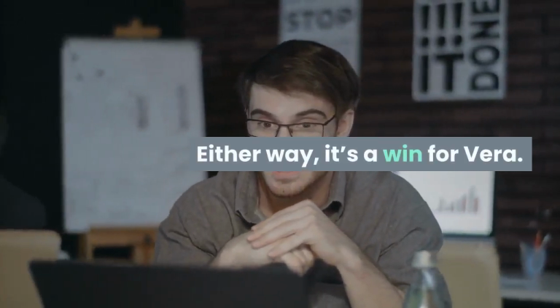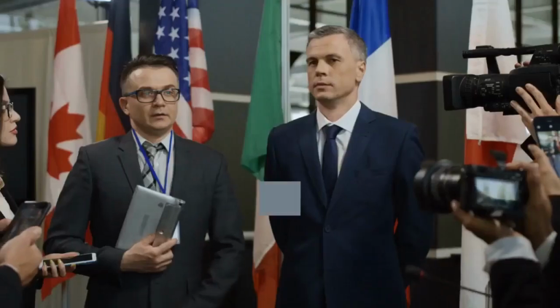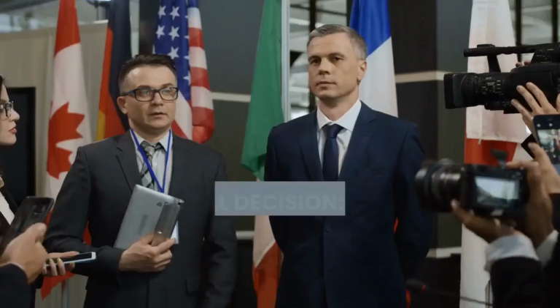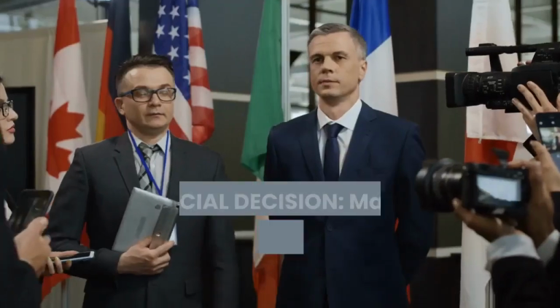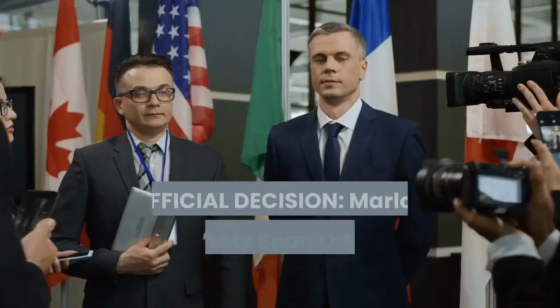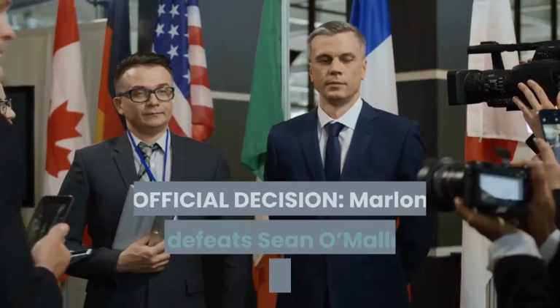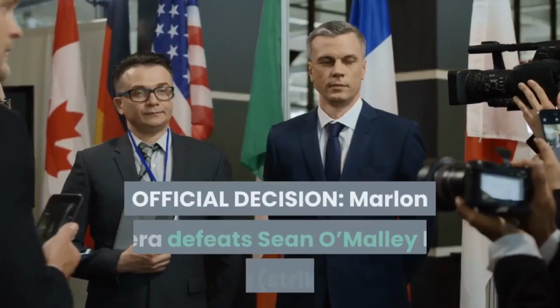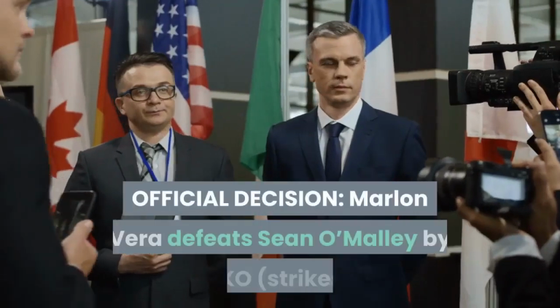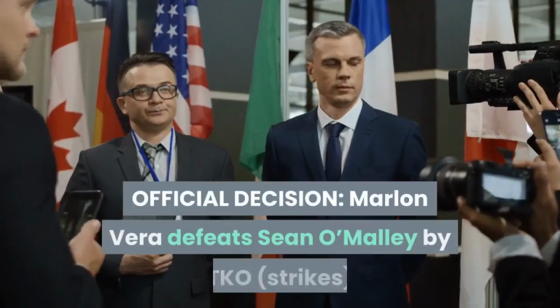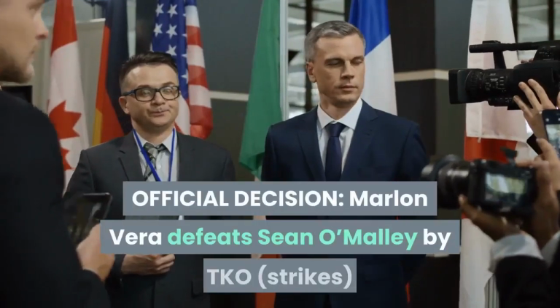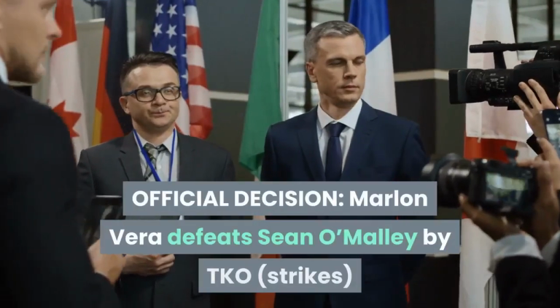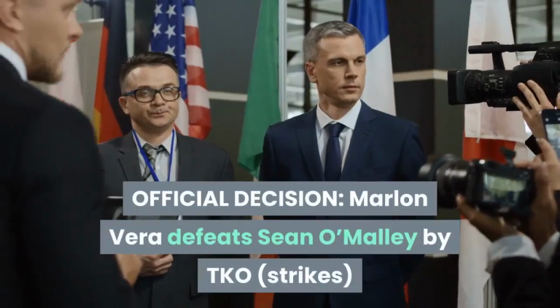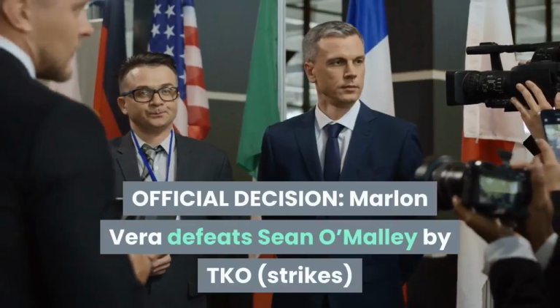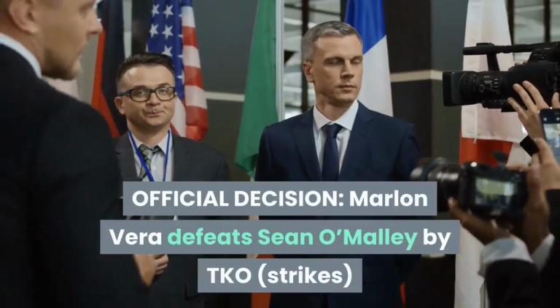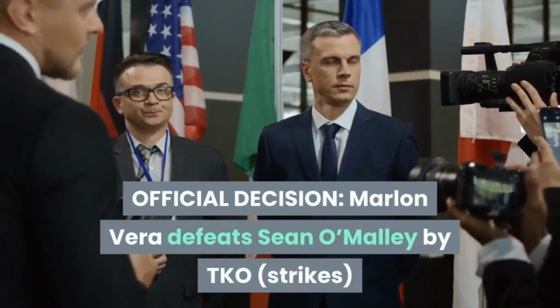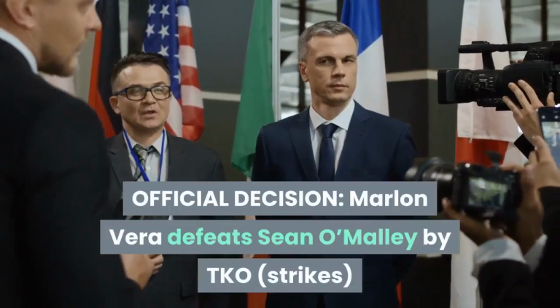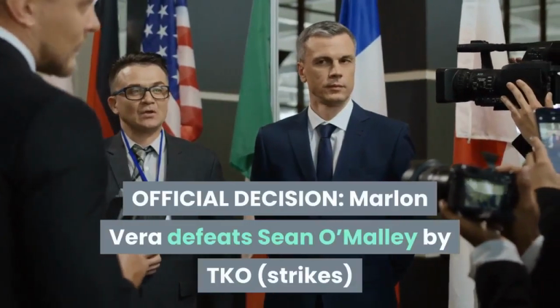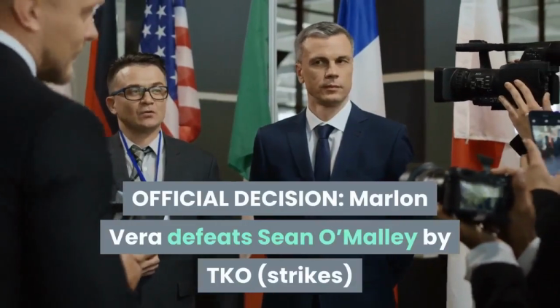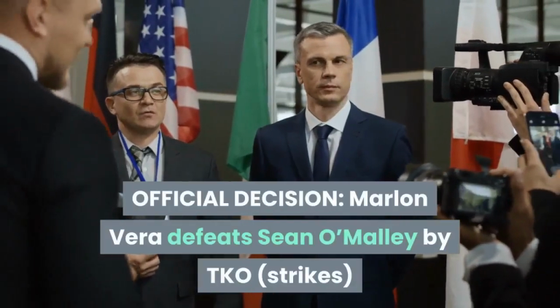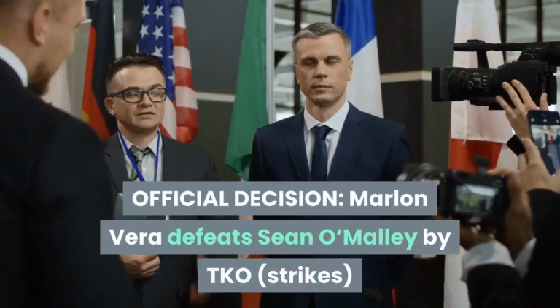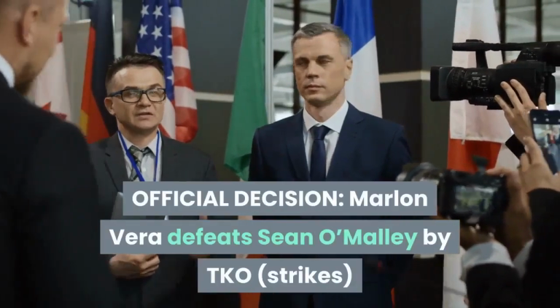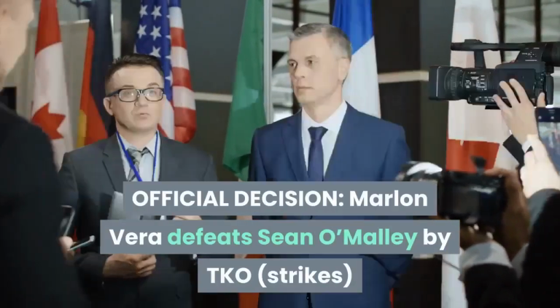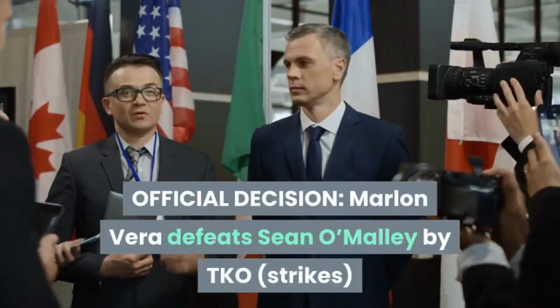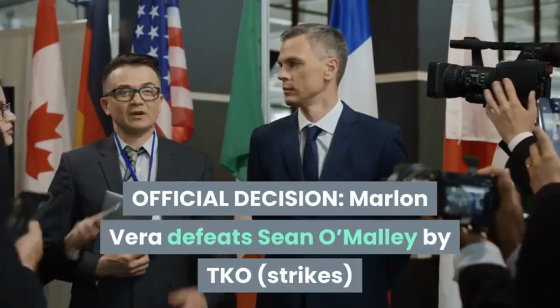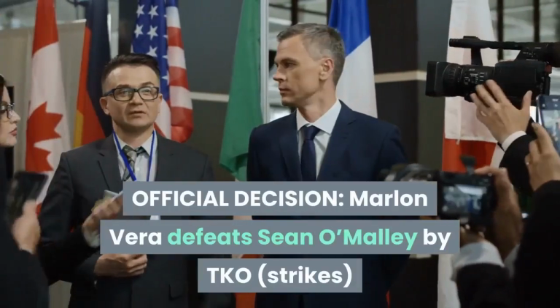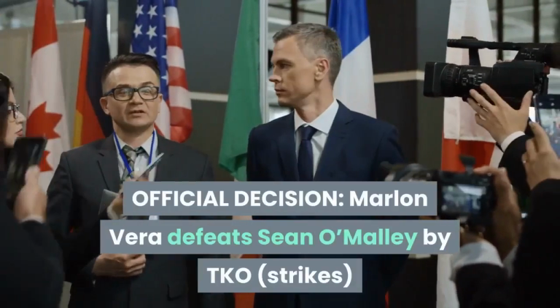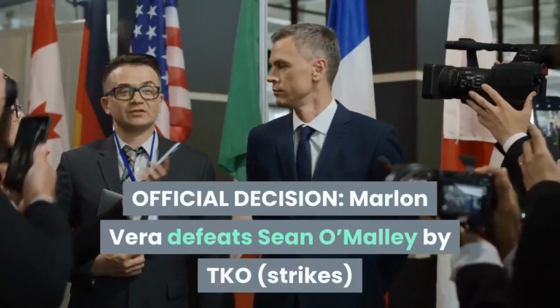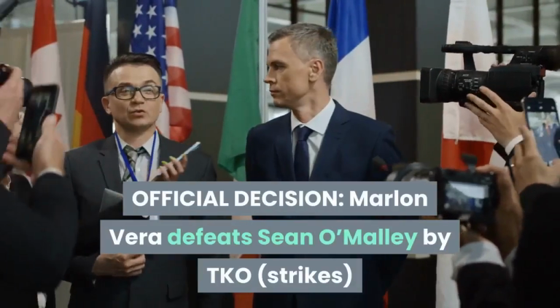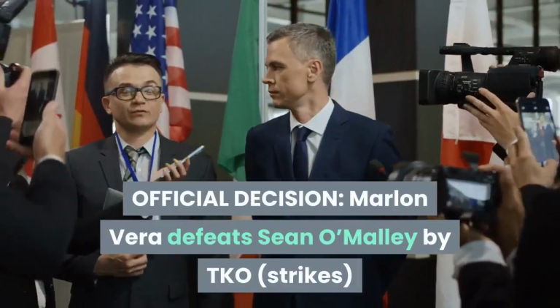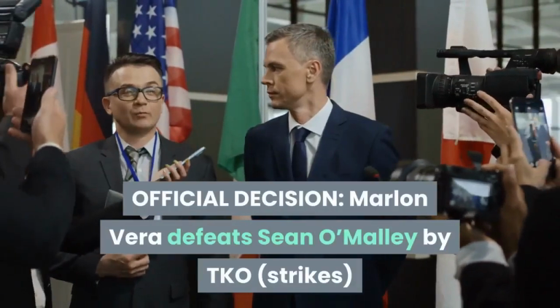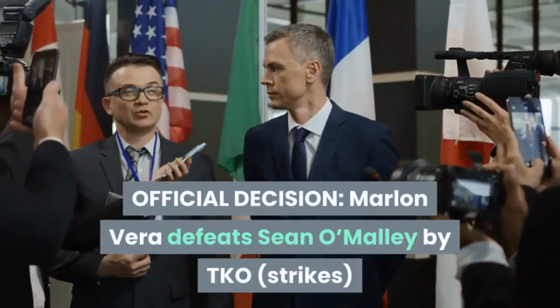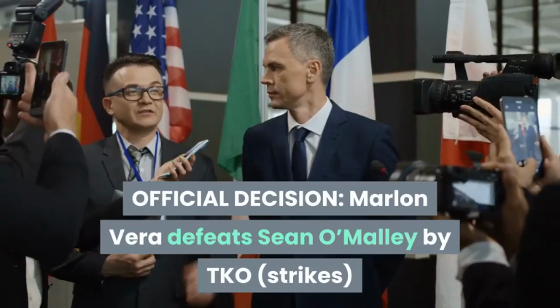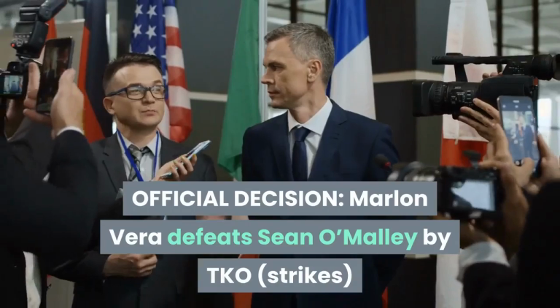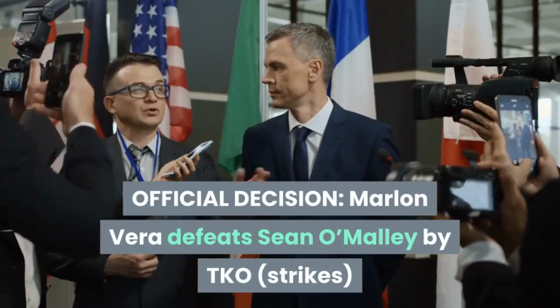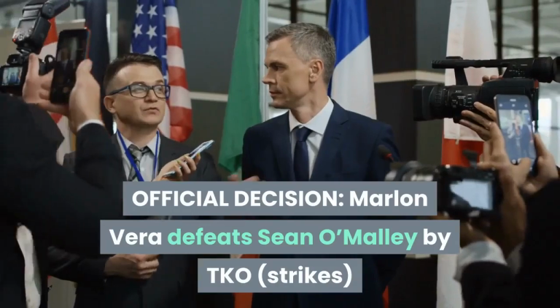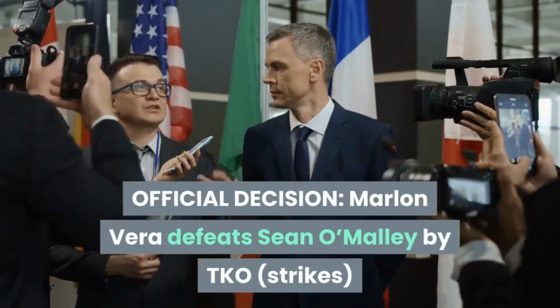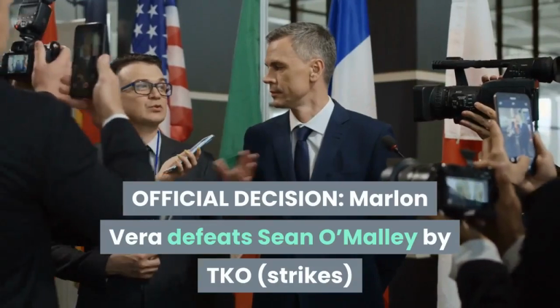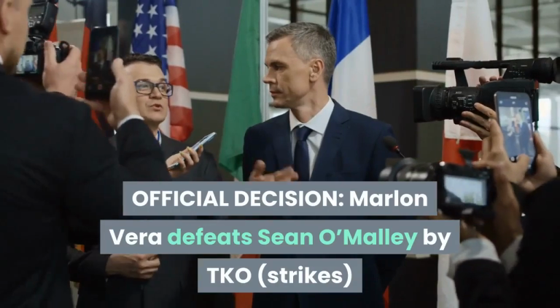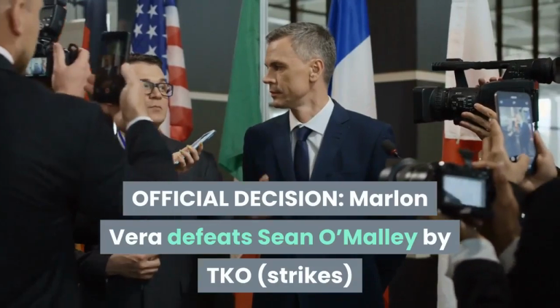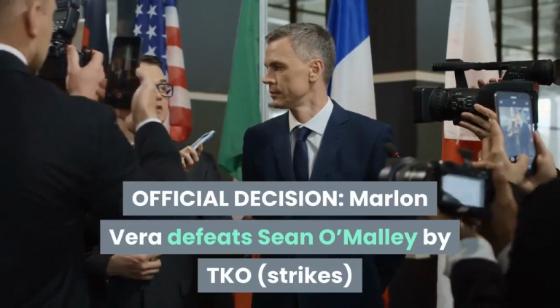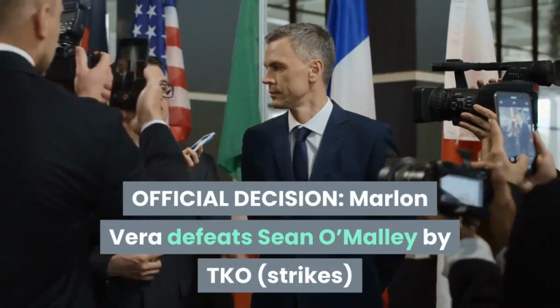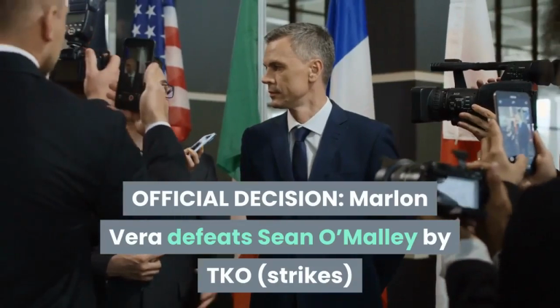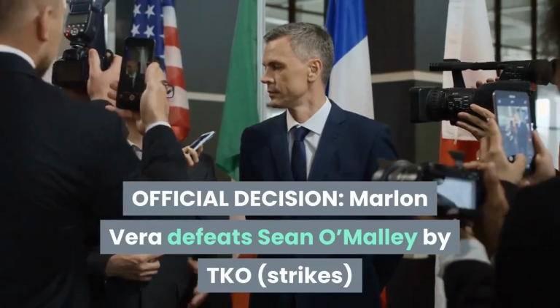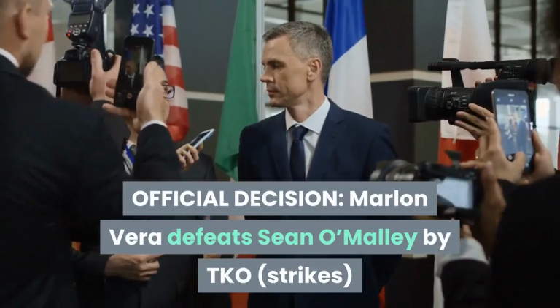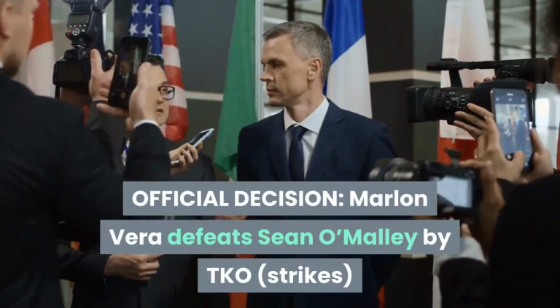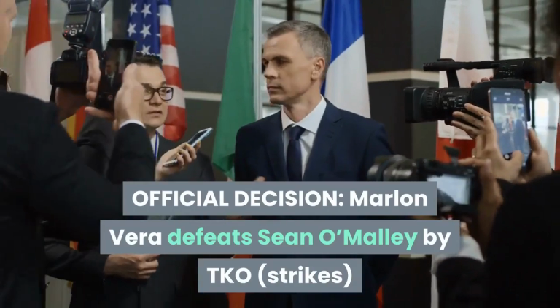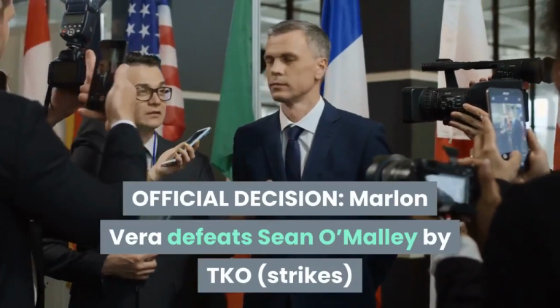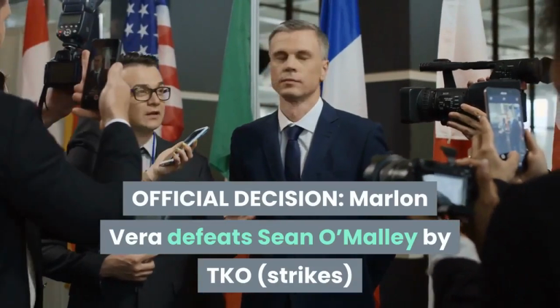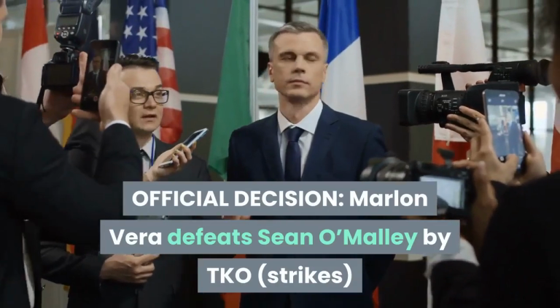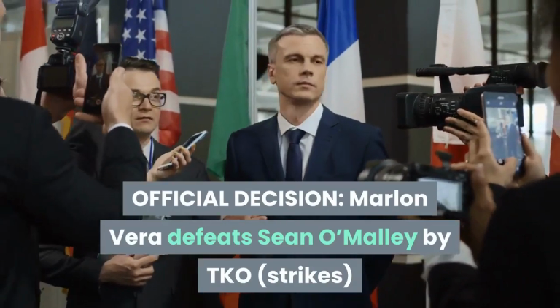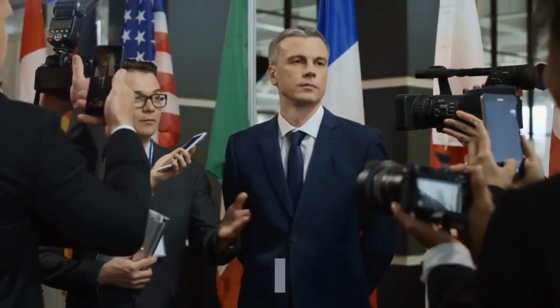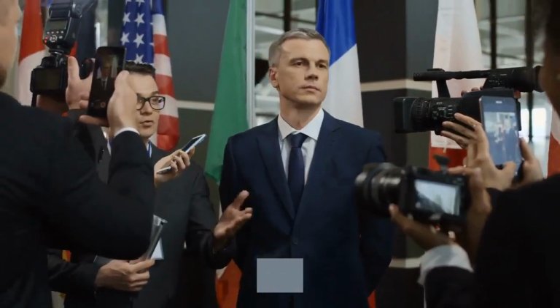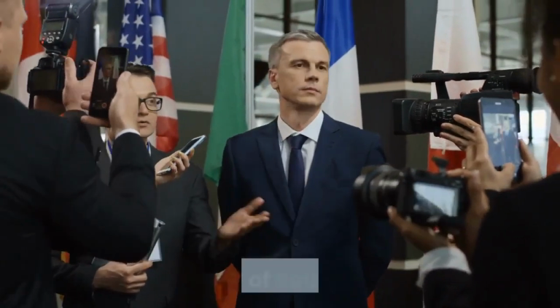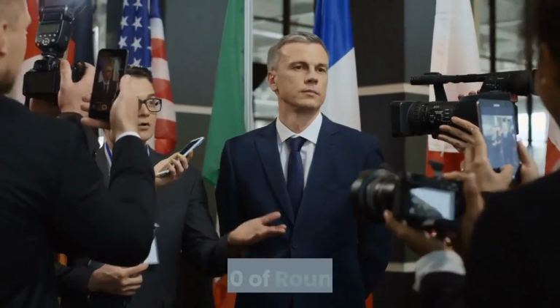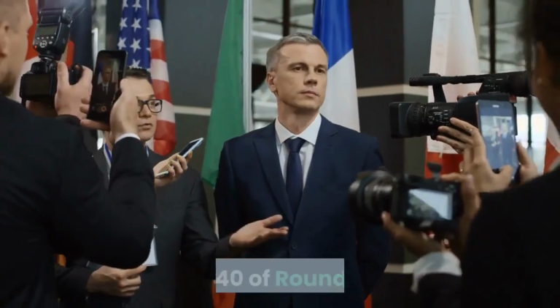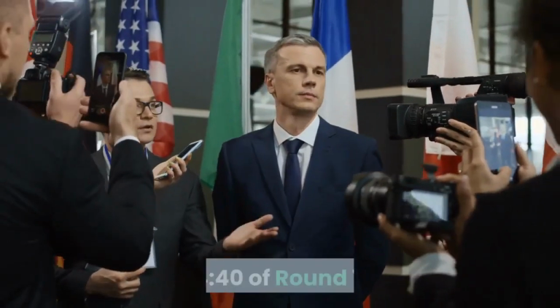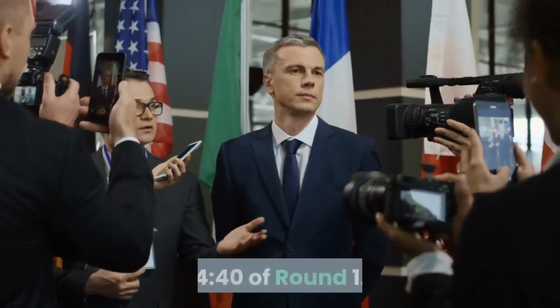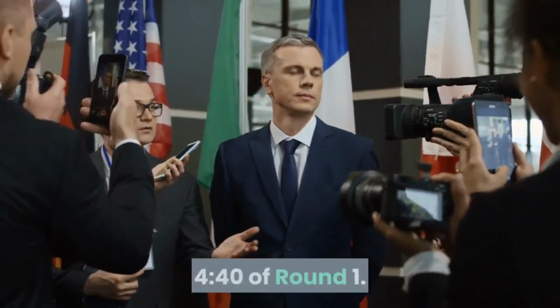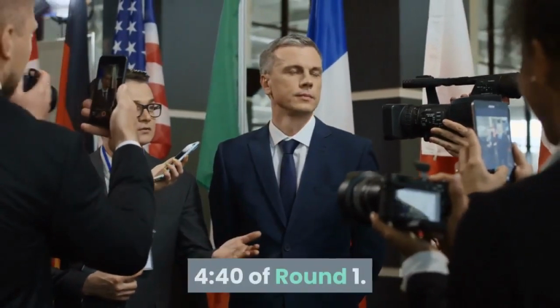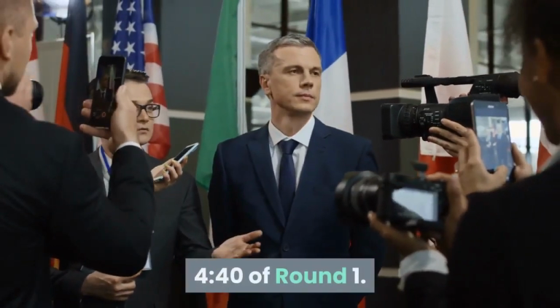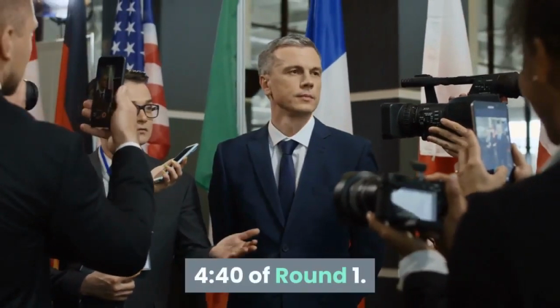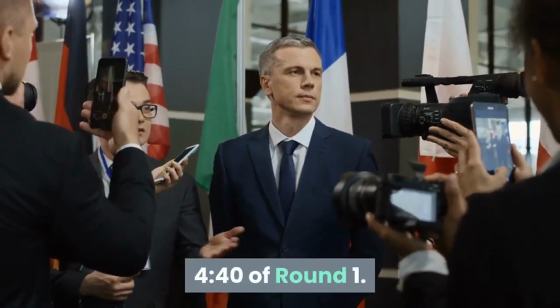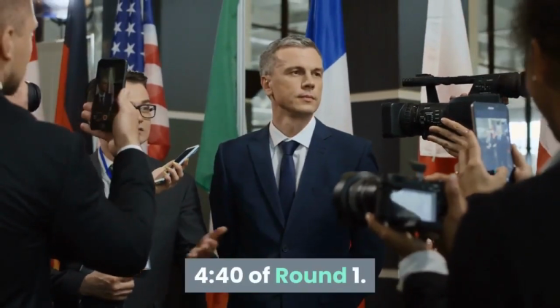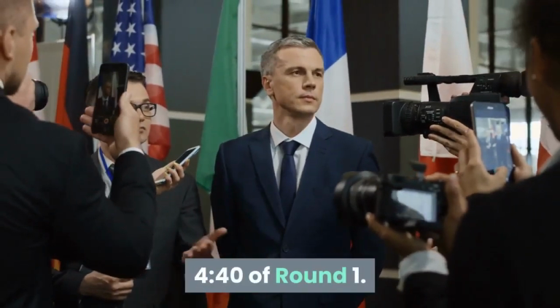Official decision: Marlon Vera defeats Sean O'Malley by TKO, strikes, at 4:40 of Round 1.